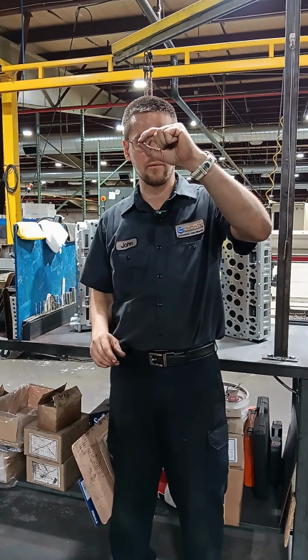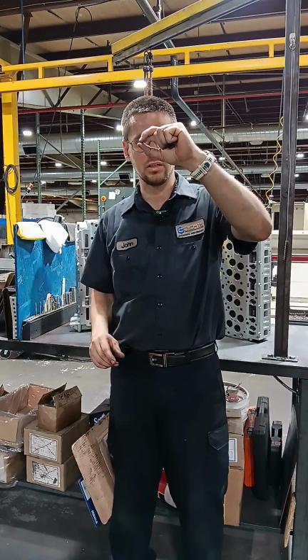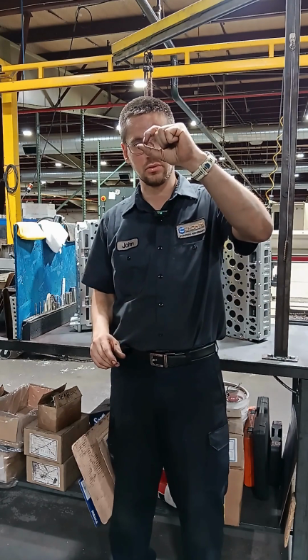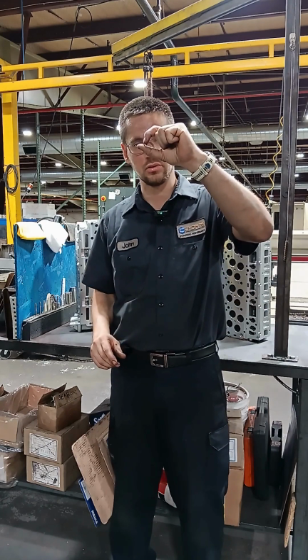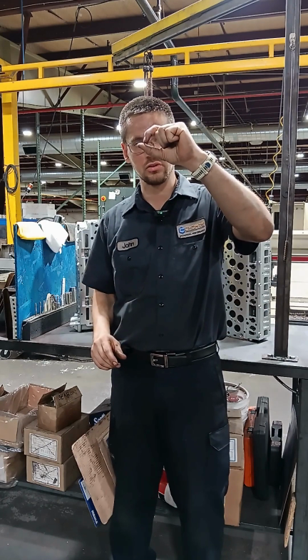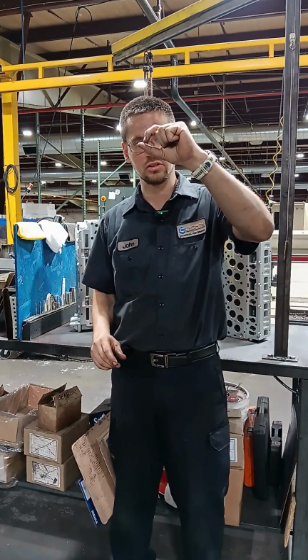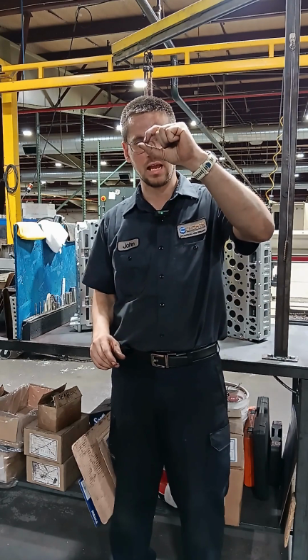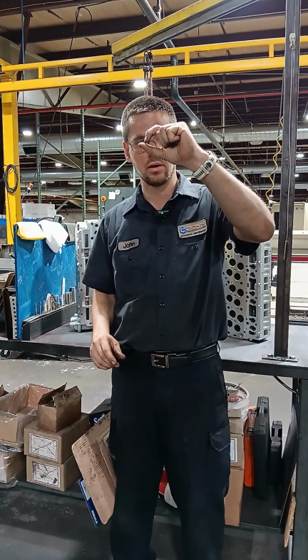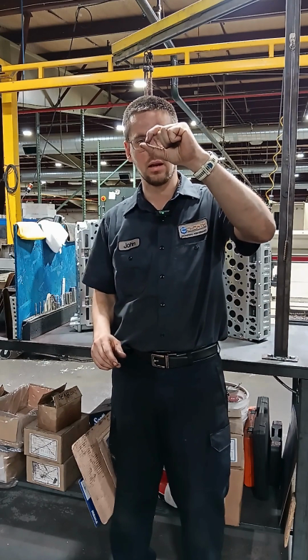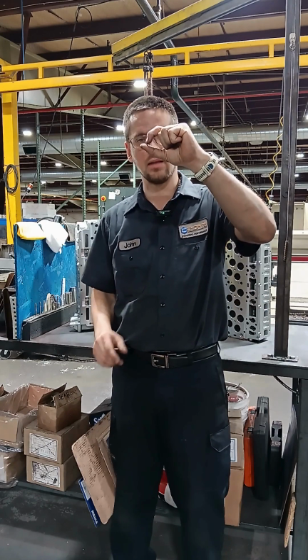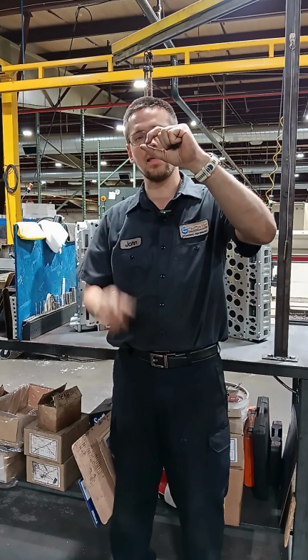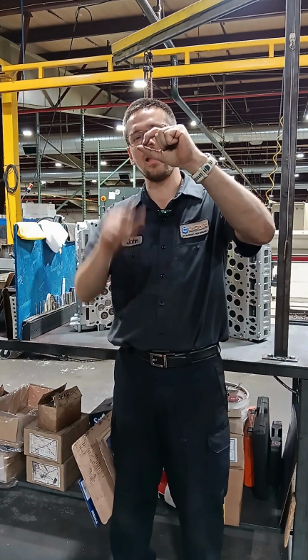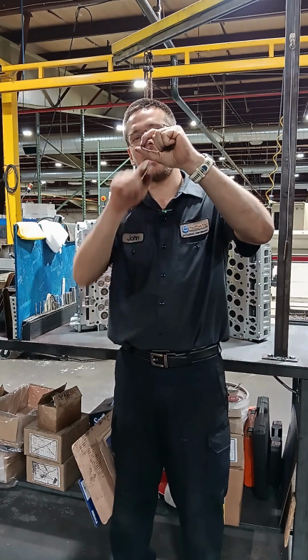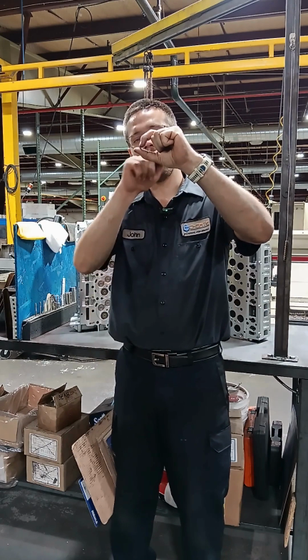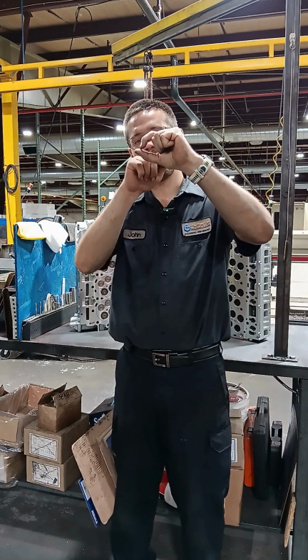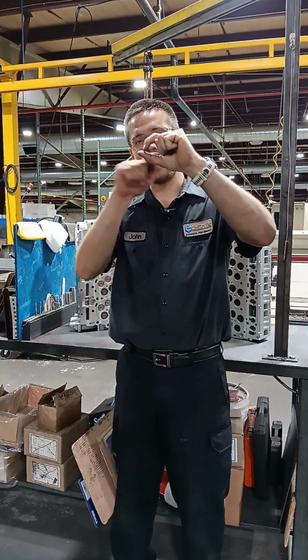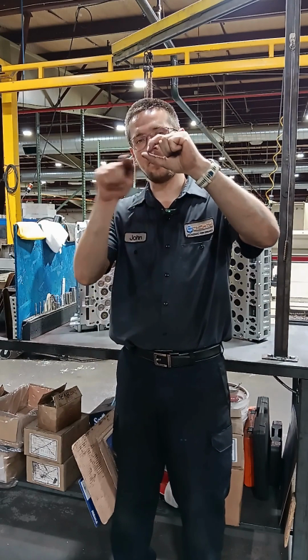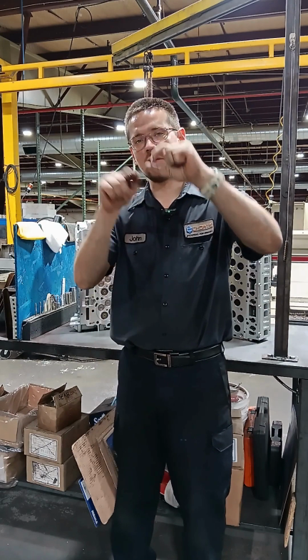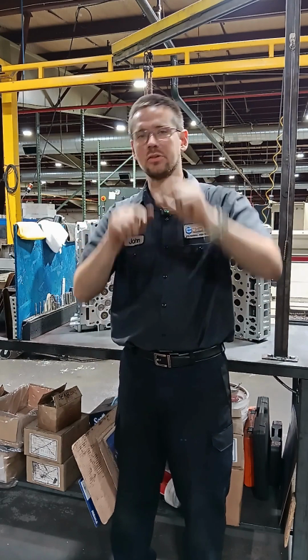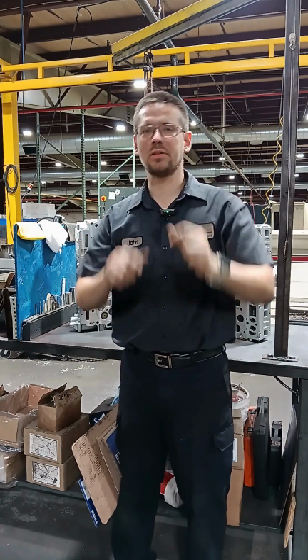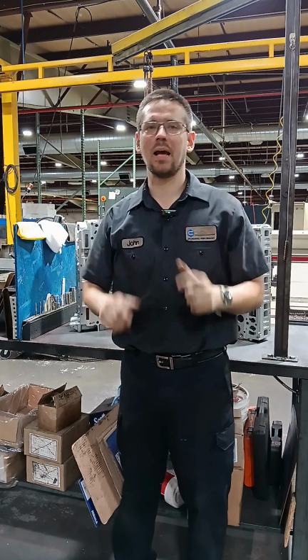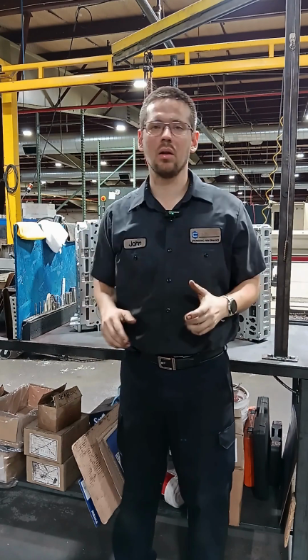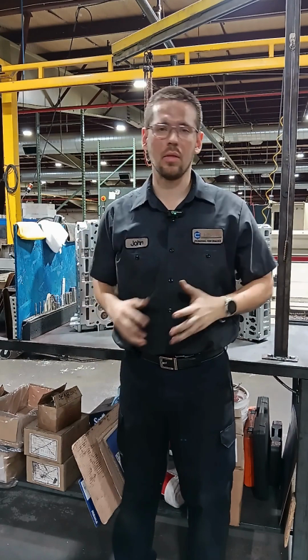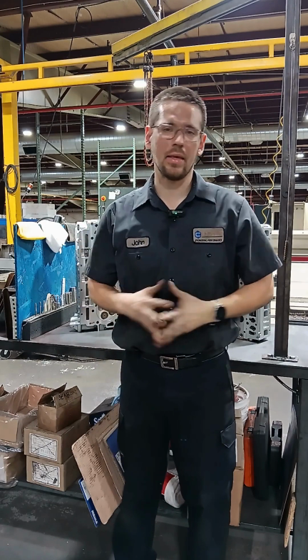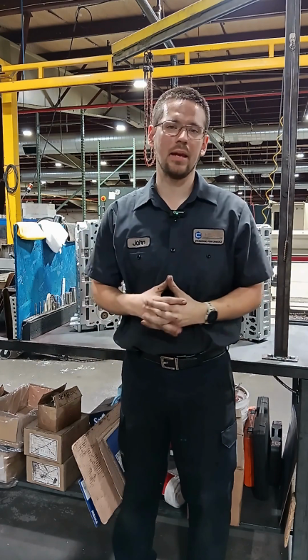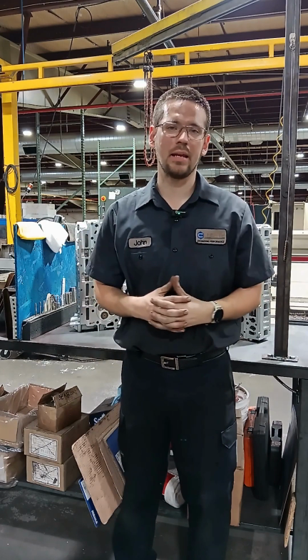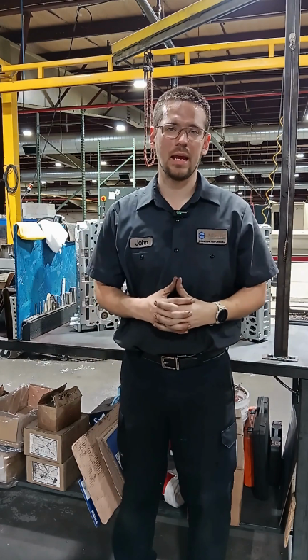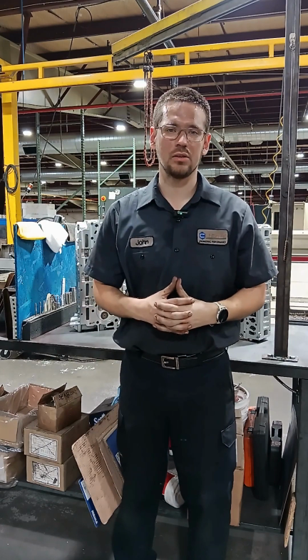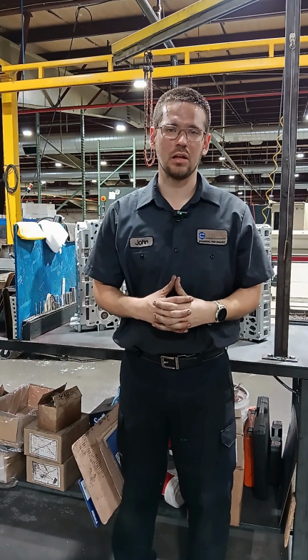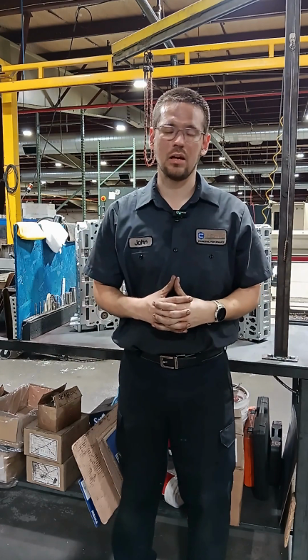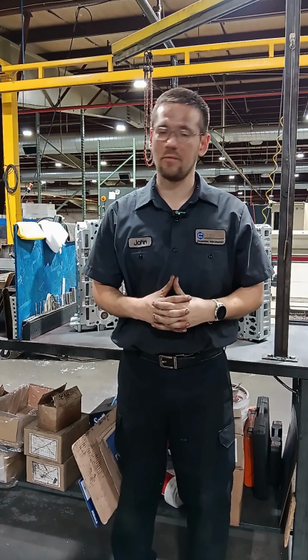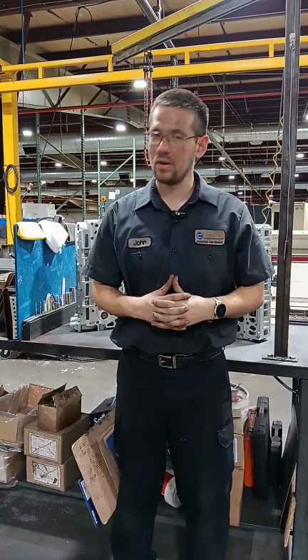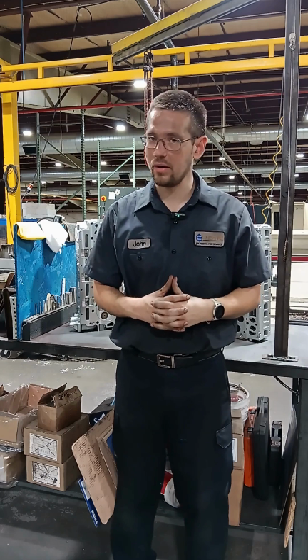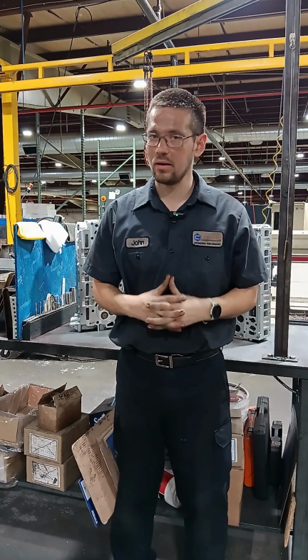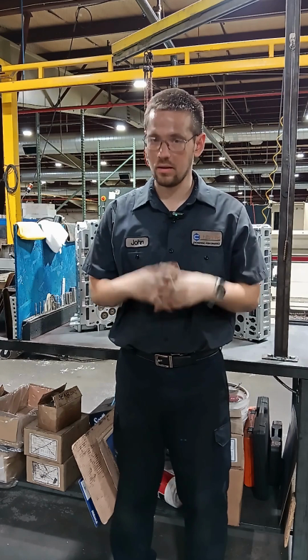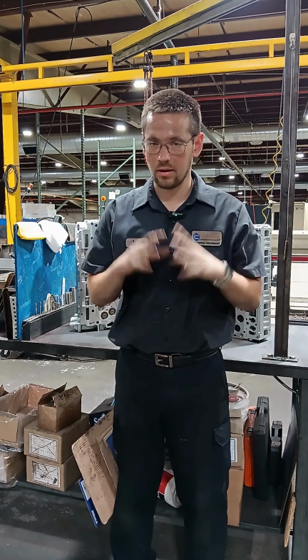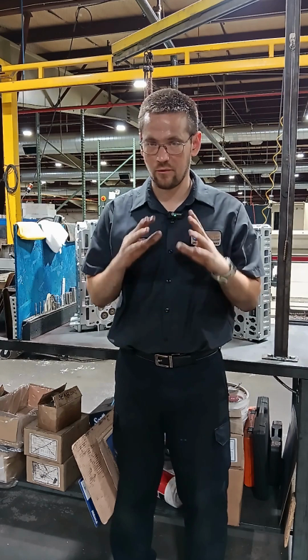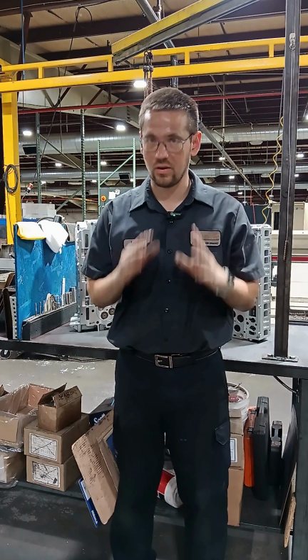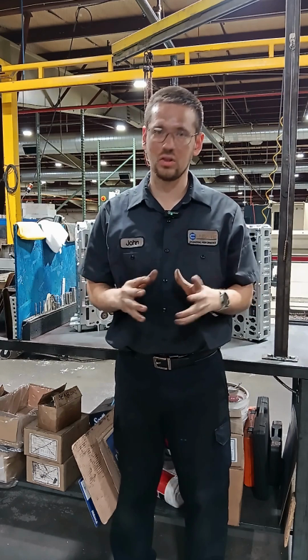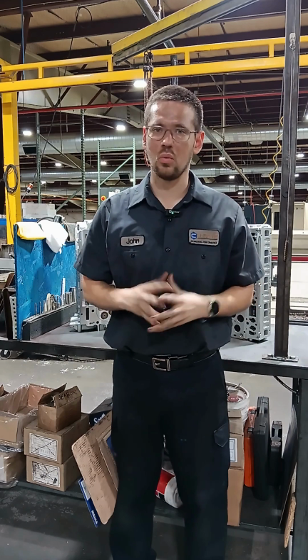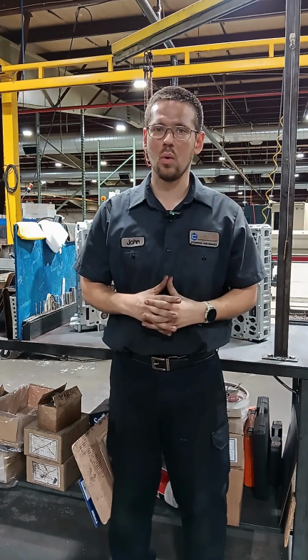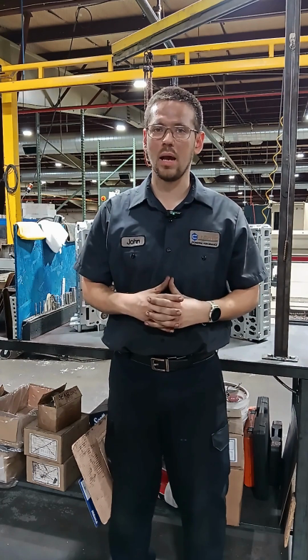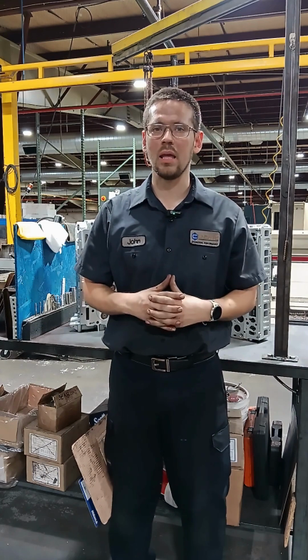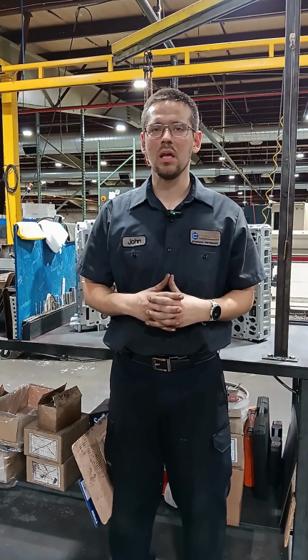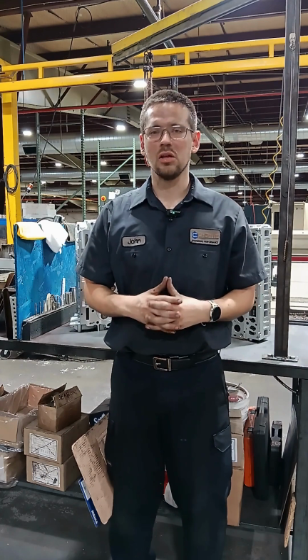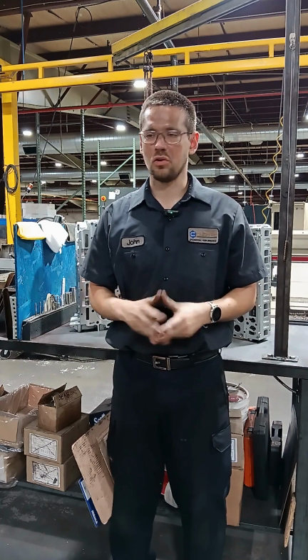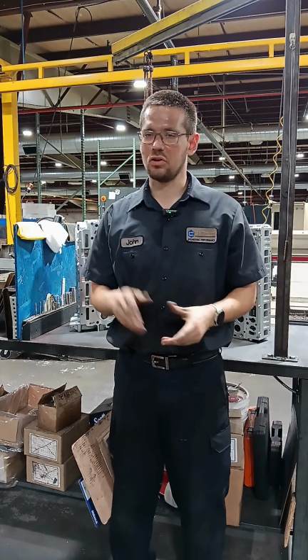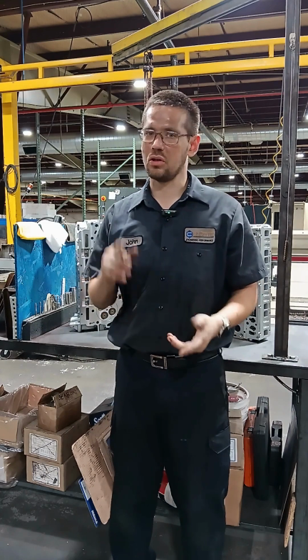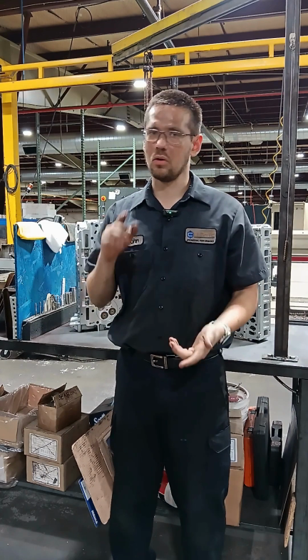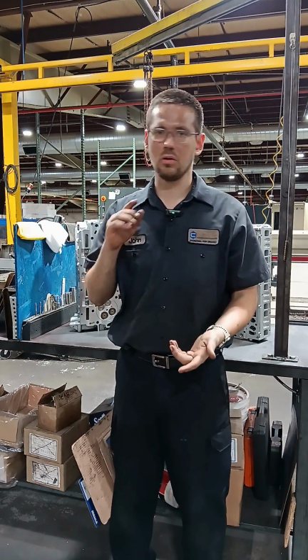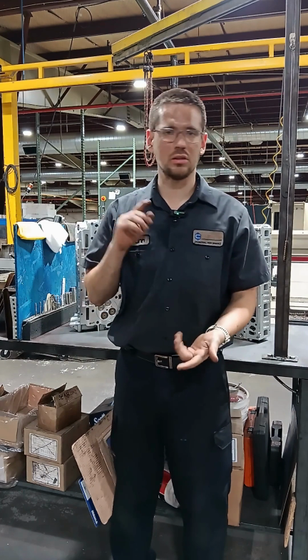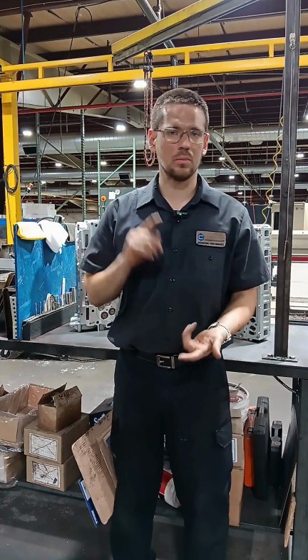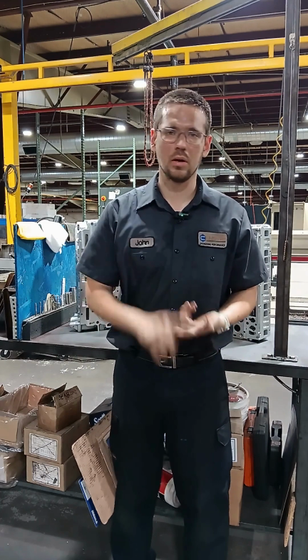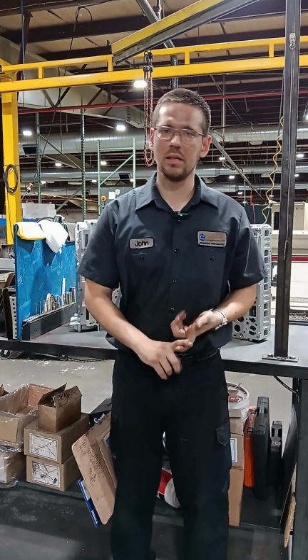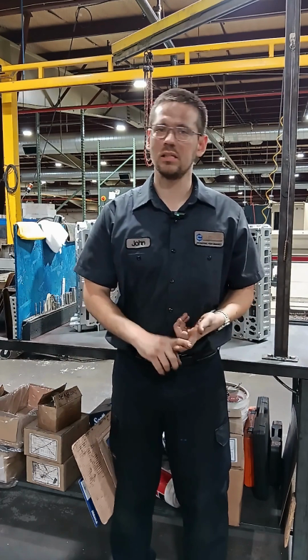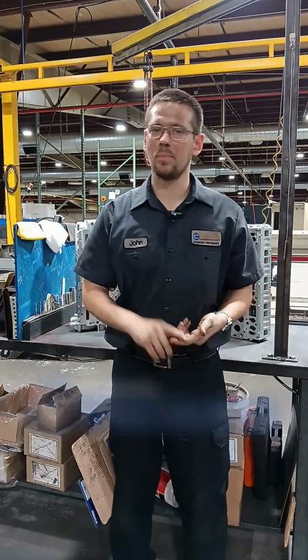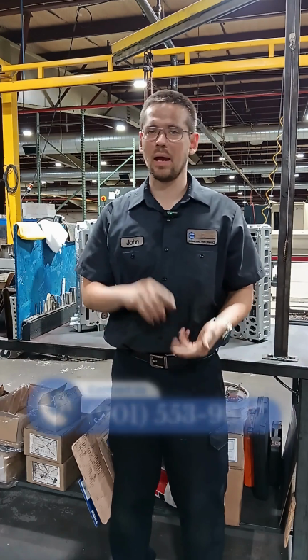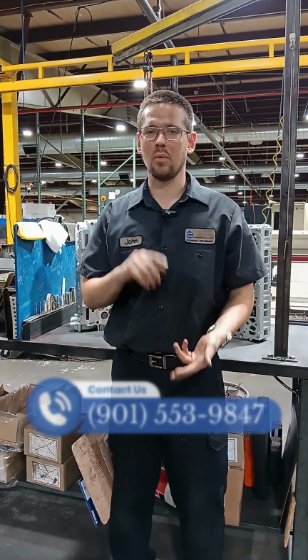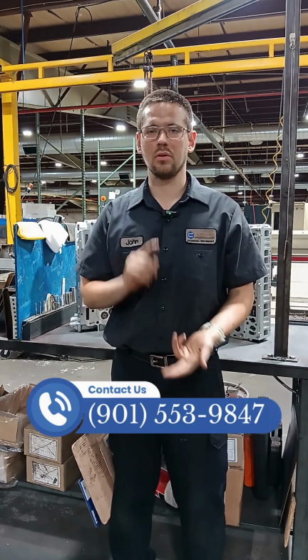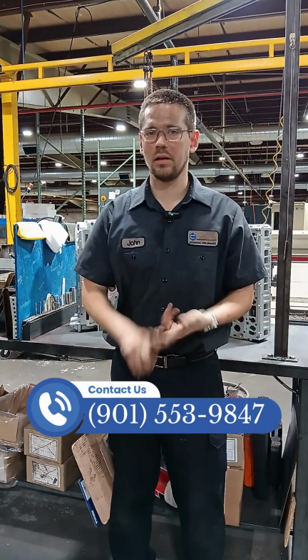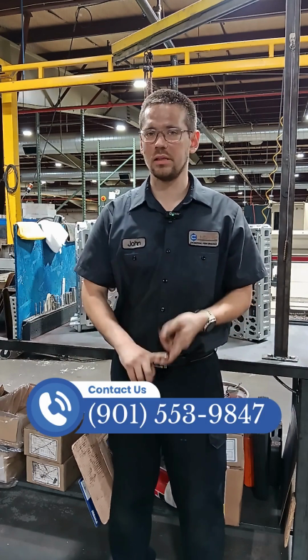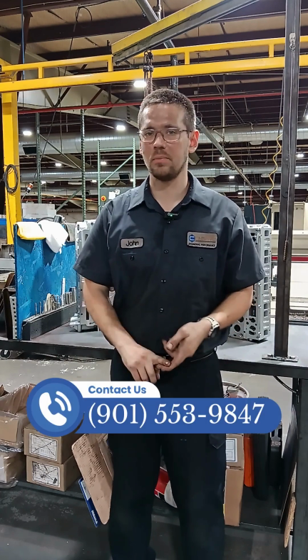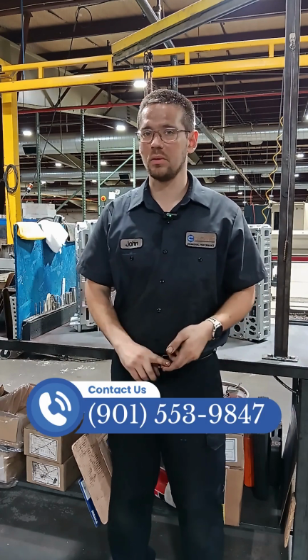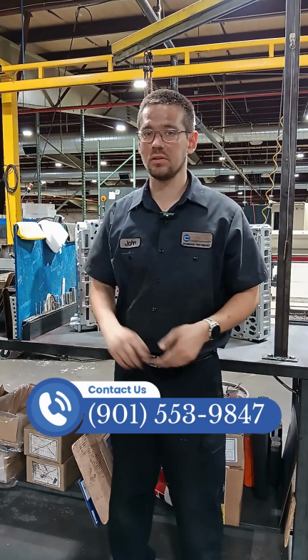that pinches down on the head gasket in a very efficient way so that you can run some crazy power and crazy boost.